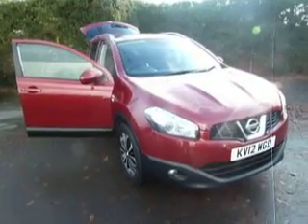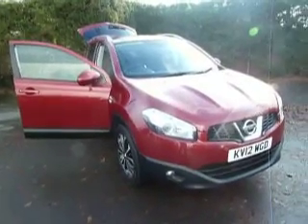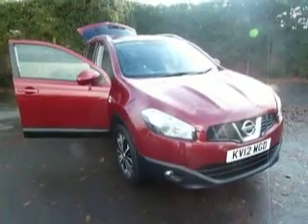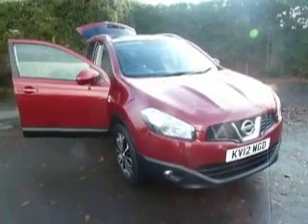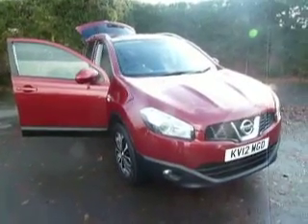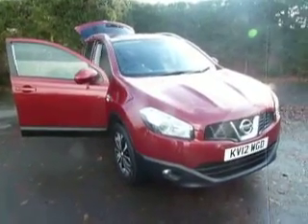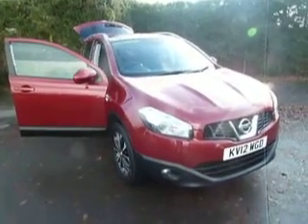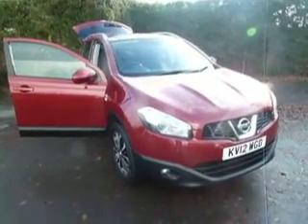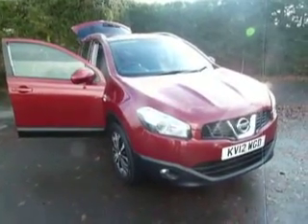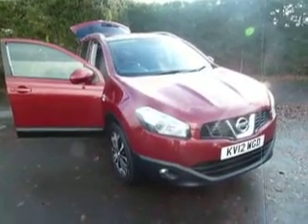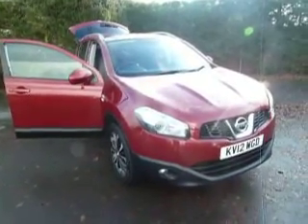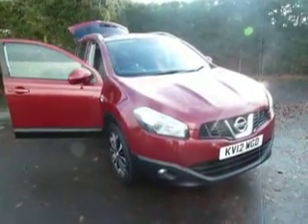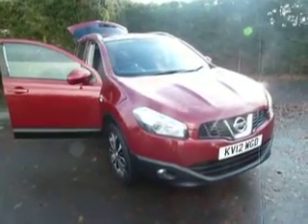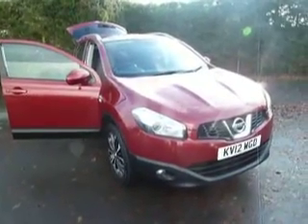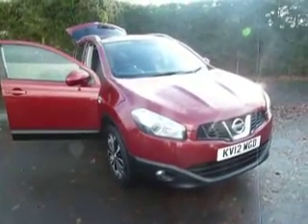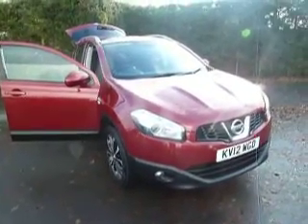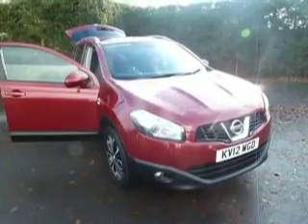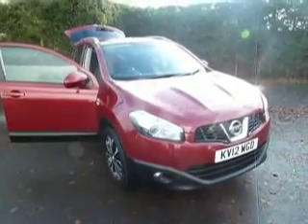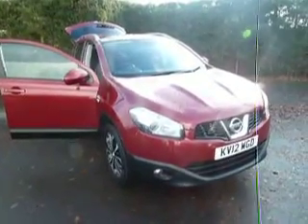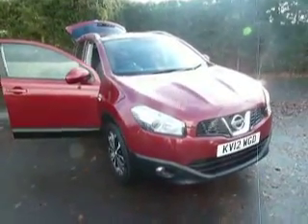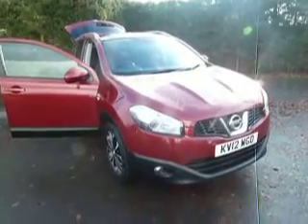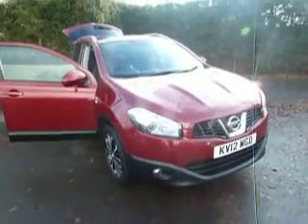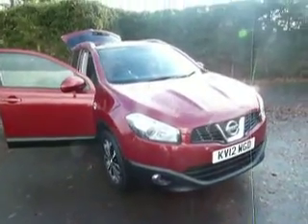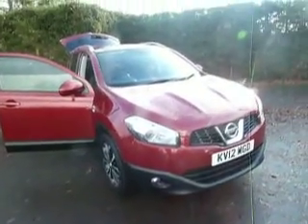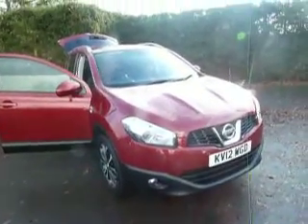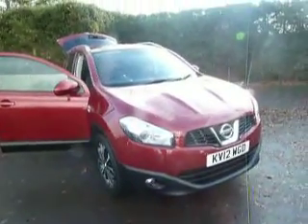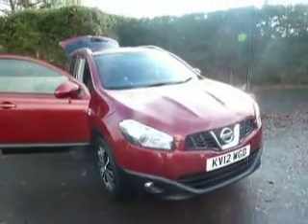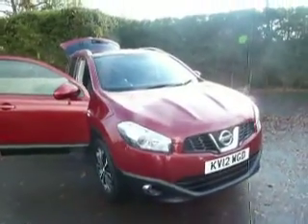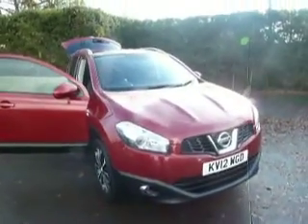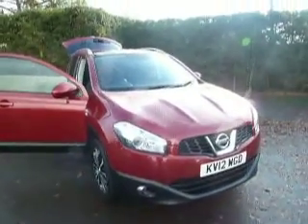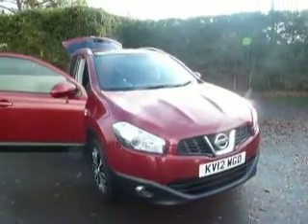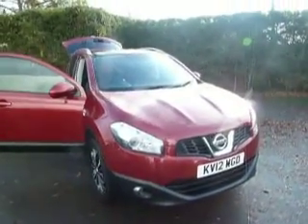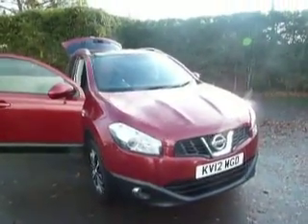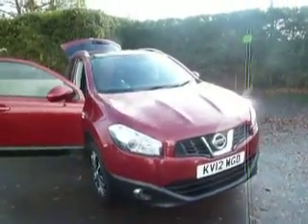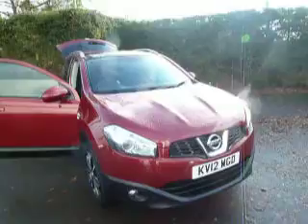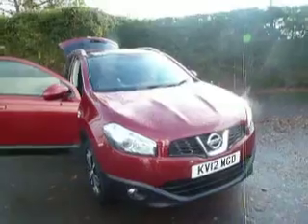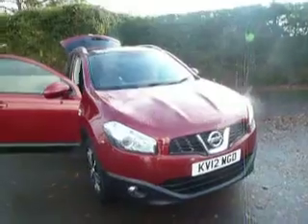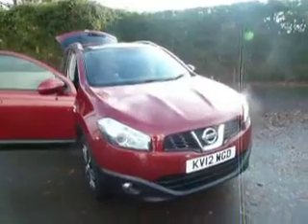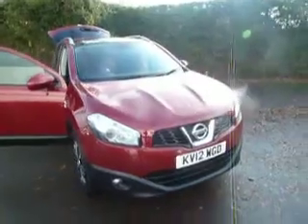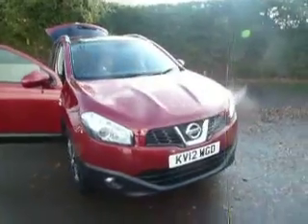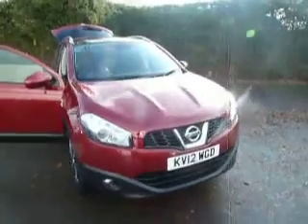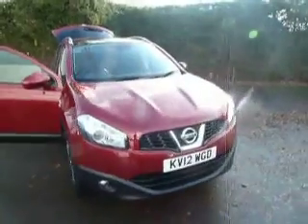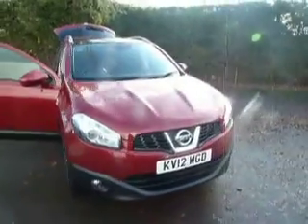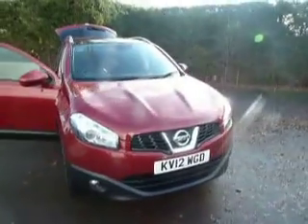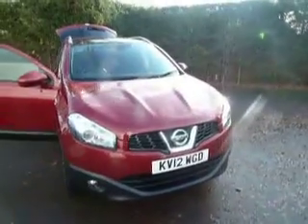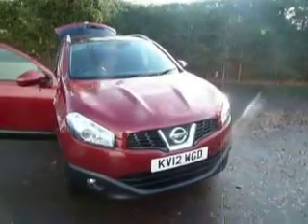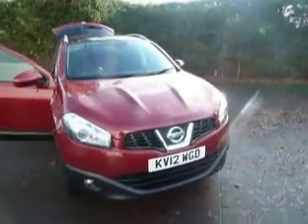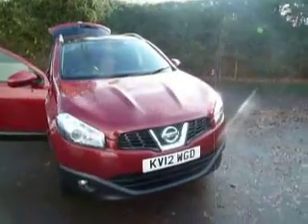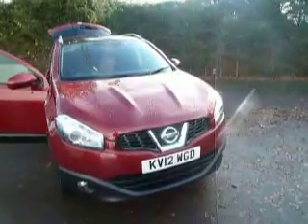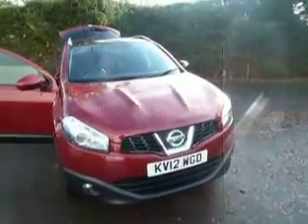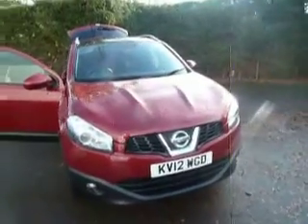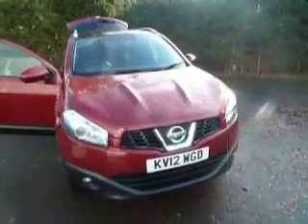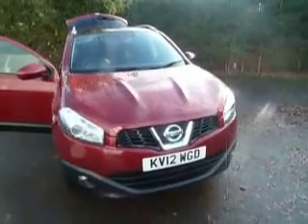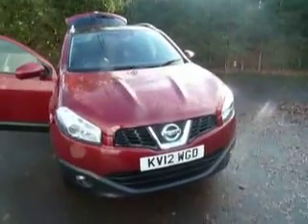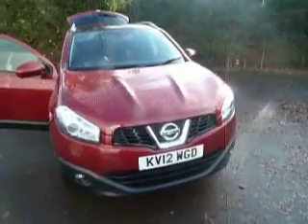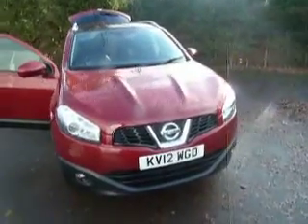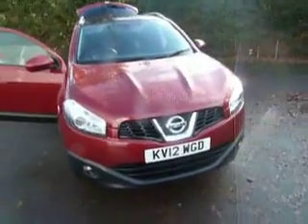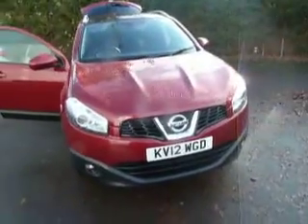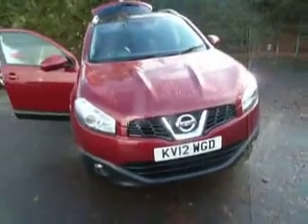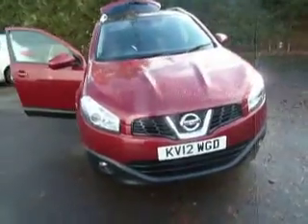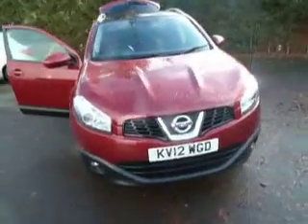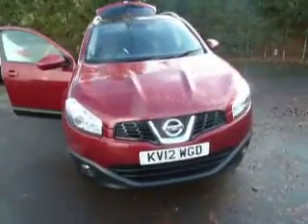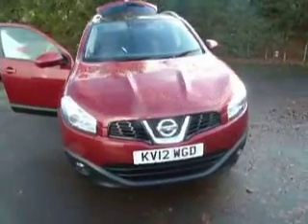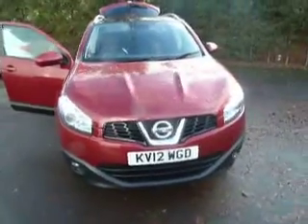Welcome to JT Hughes Nissan Oswestry. My name's Ben and today I'll be taking you around this 12 plate magnetic red Qashqai.